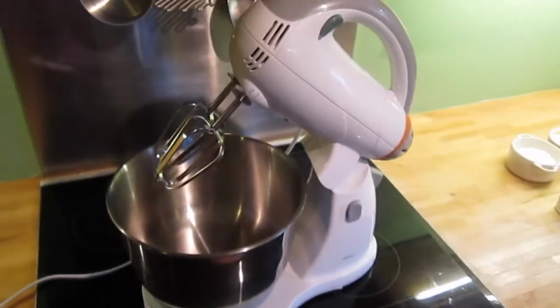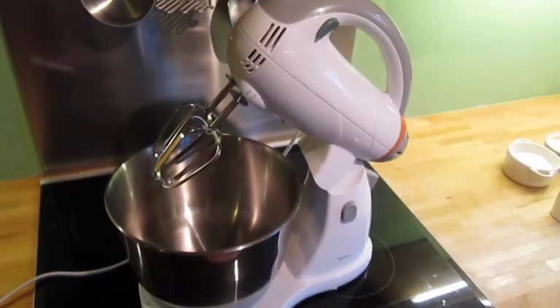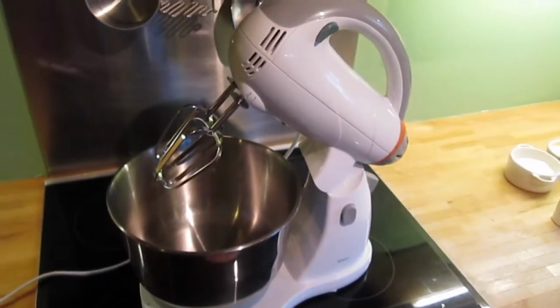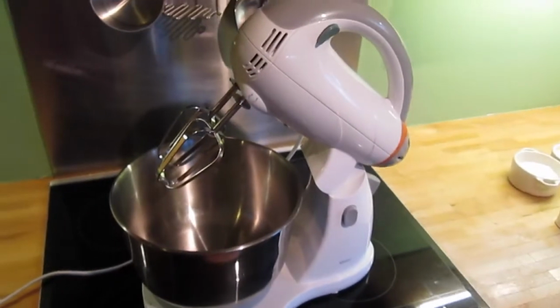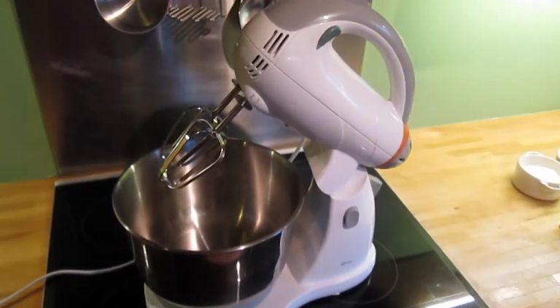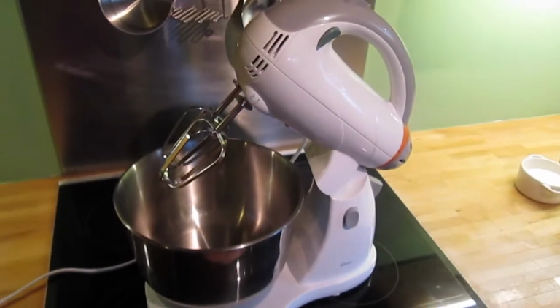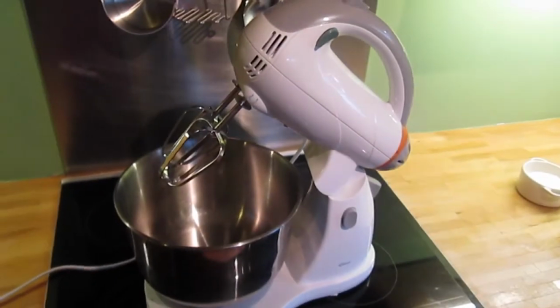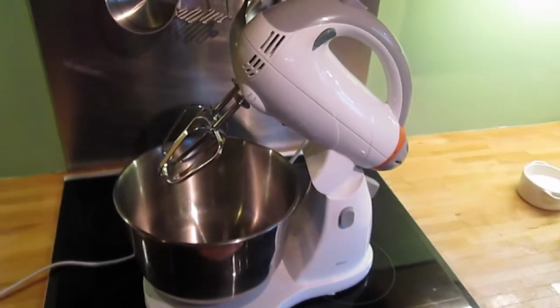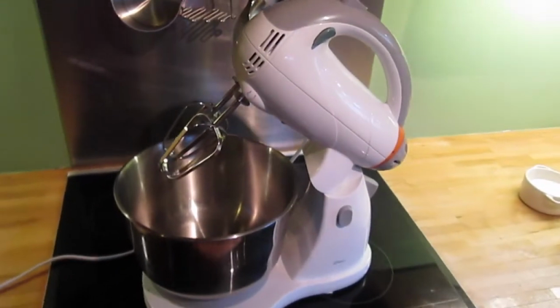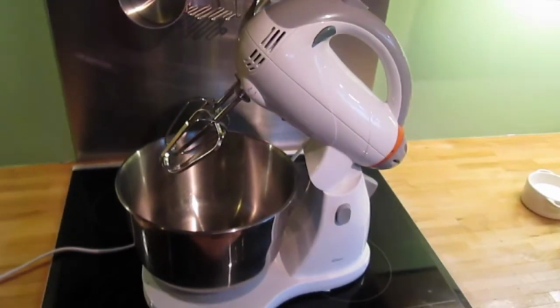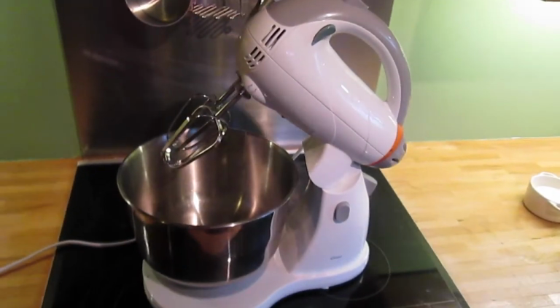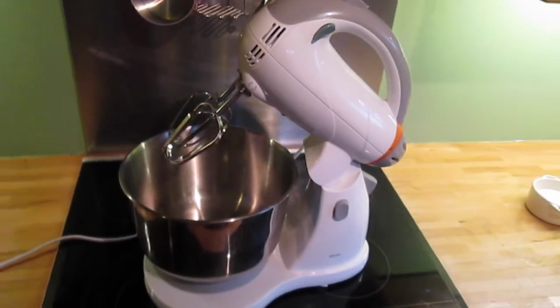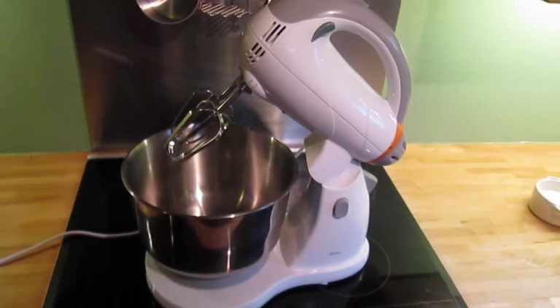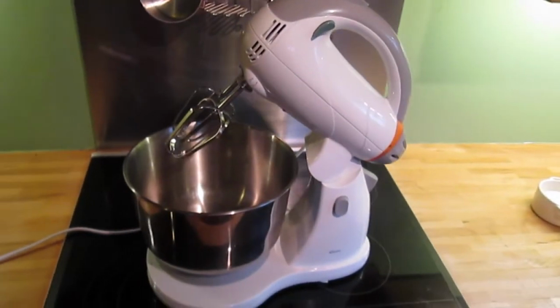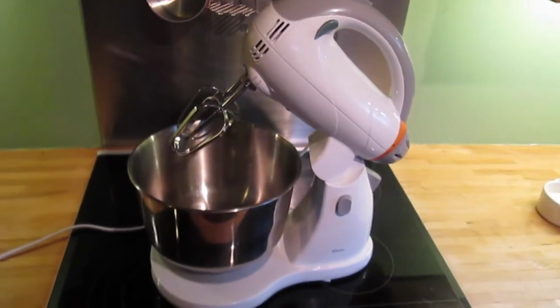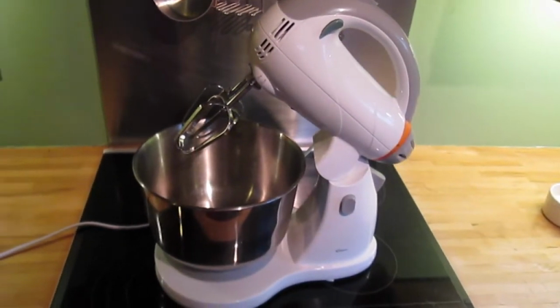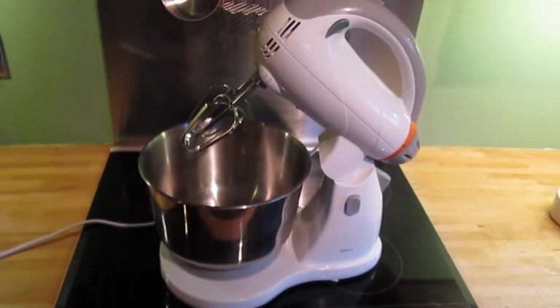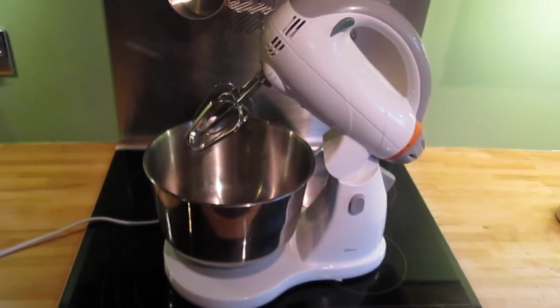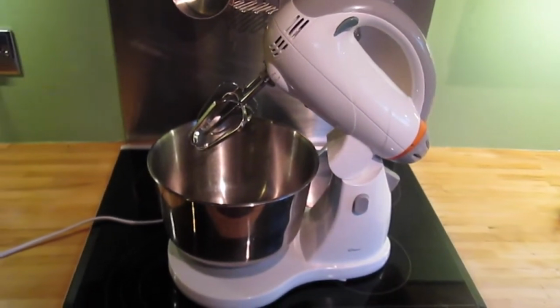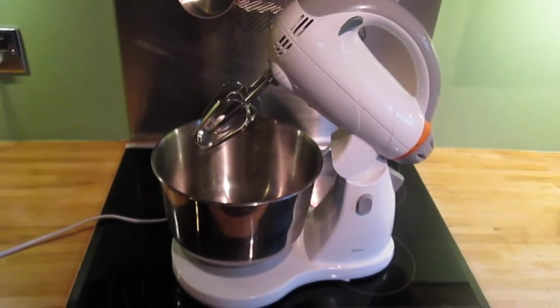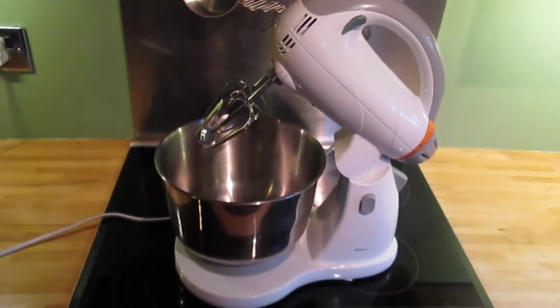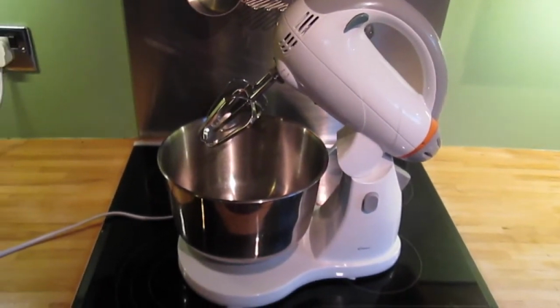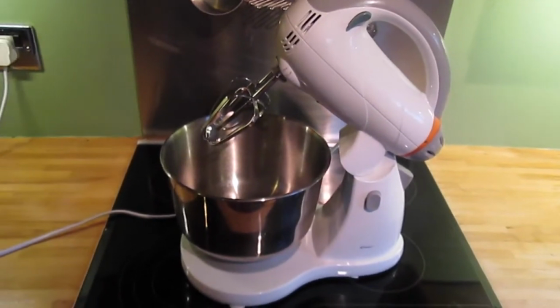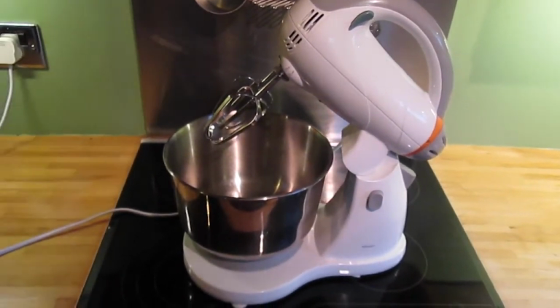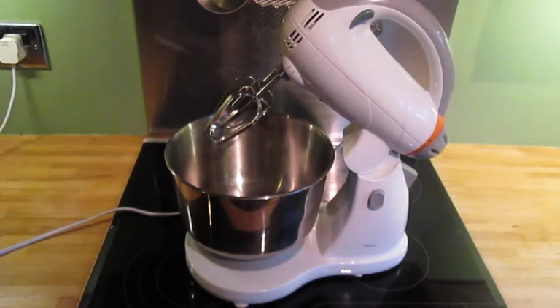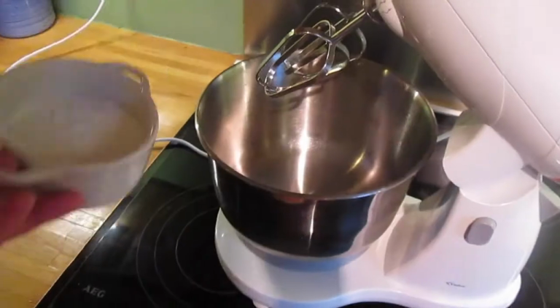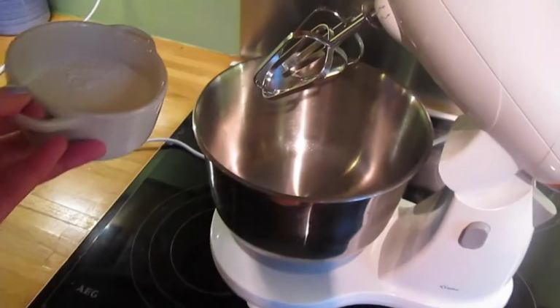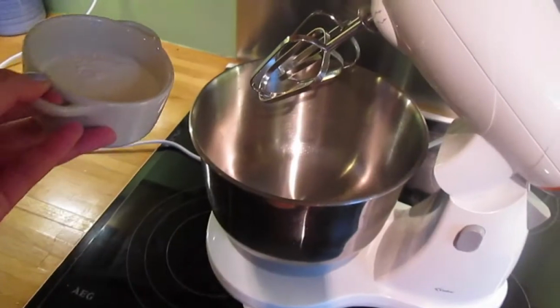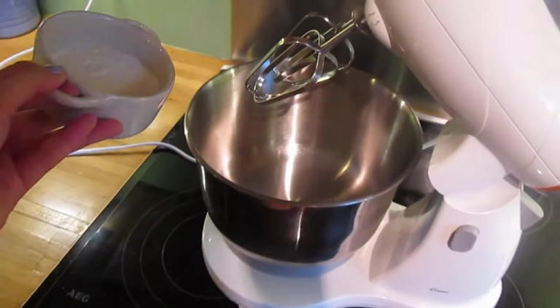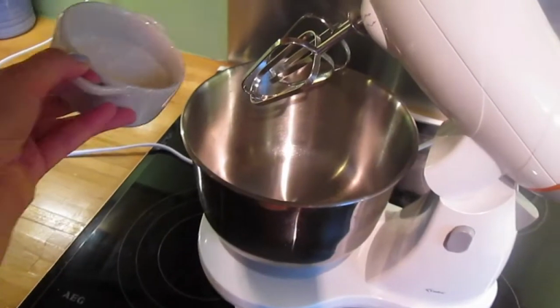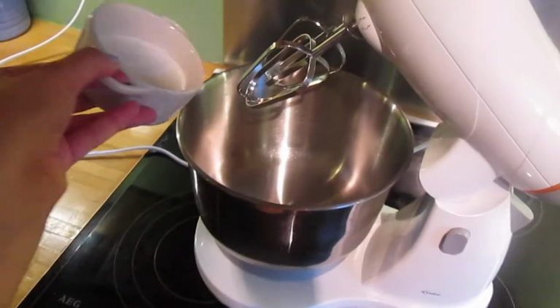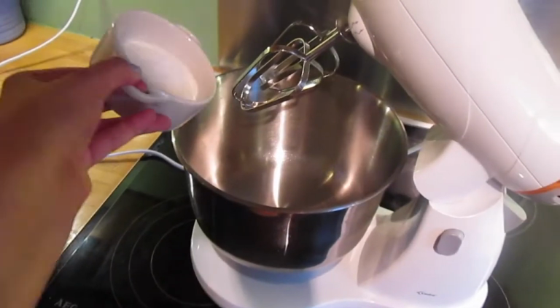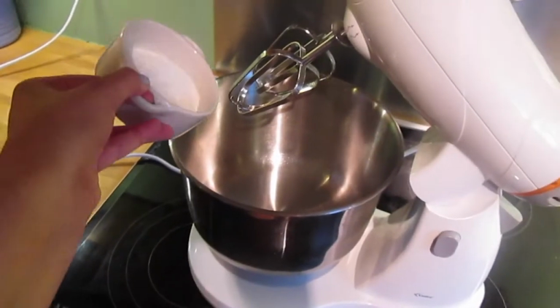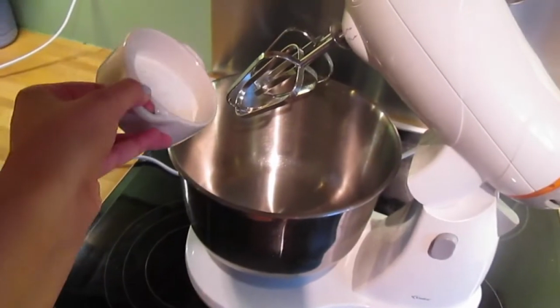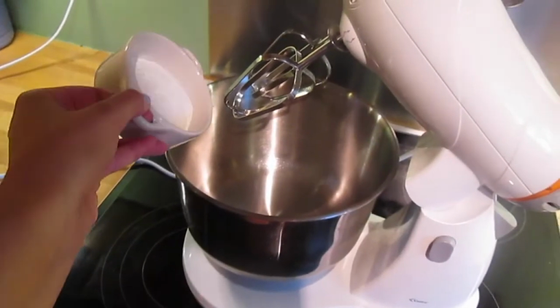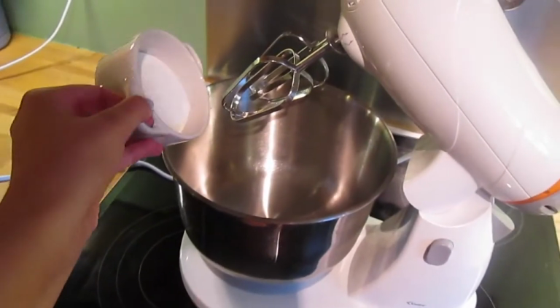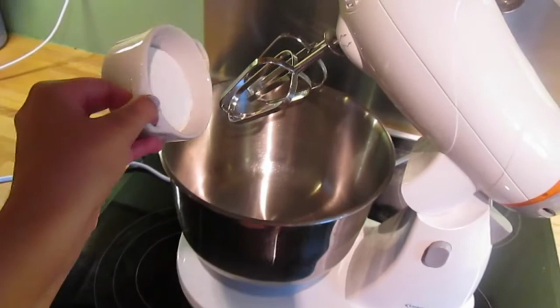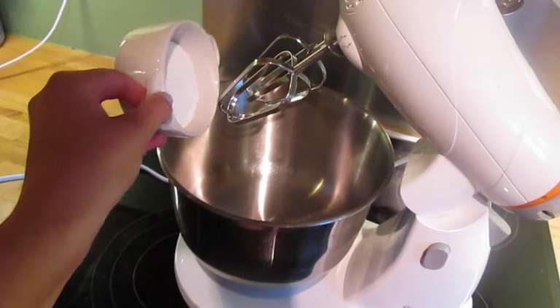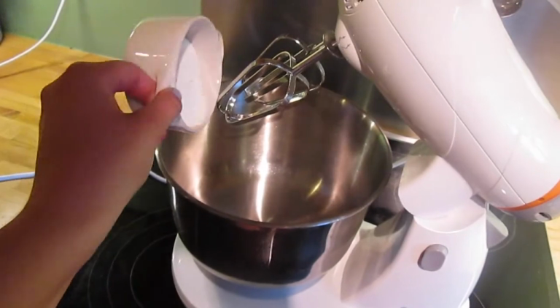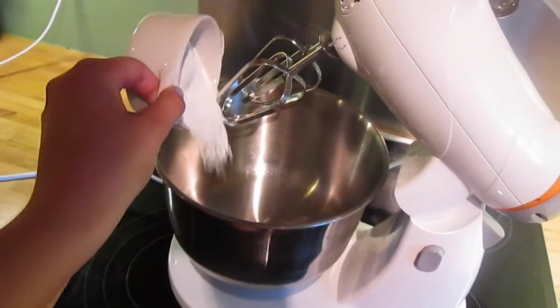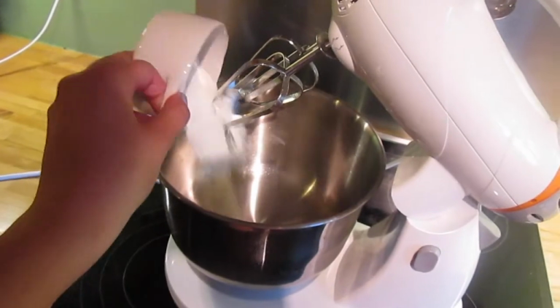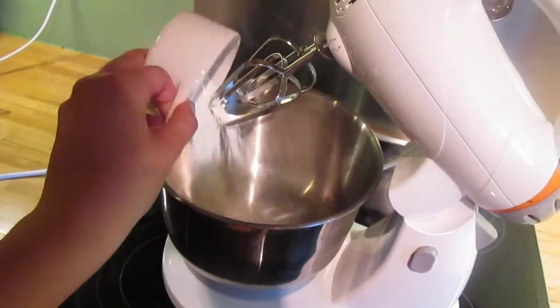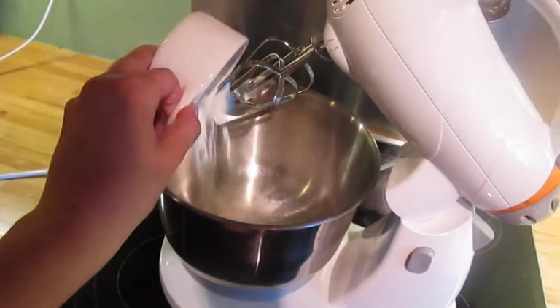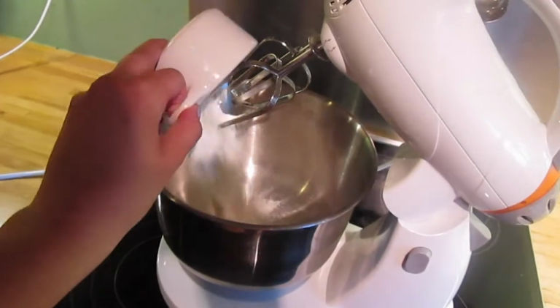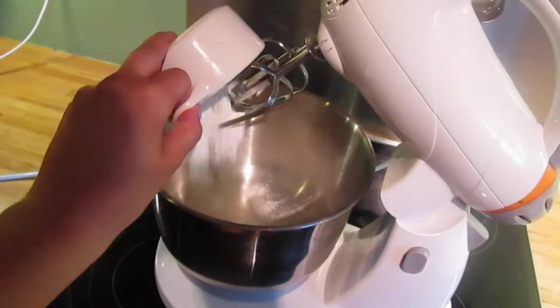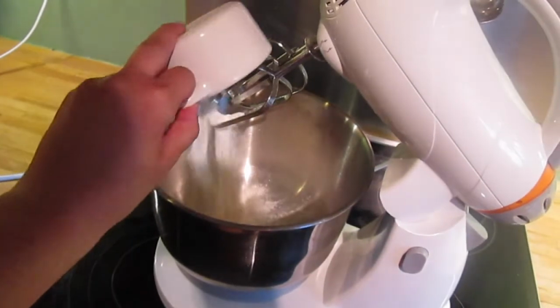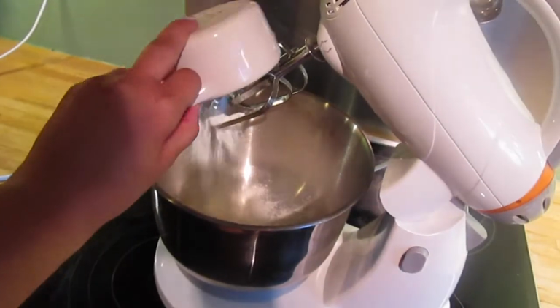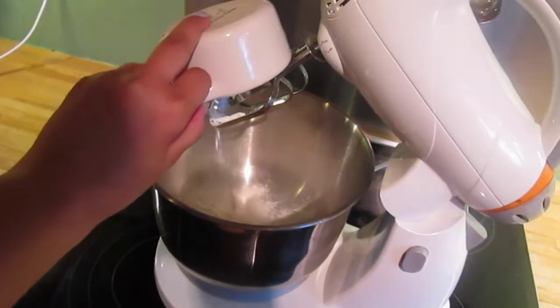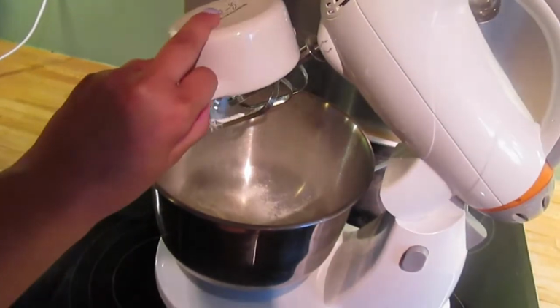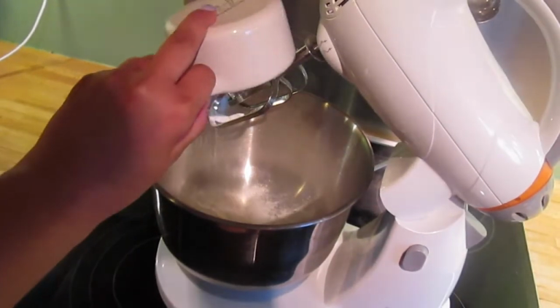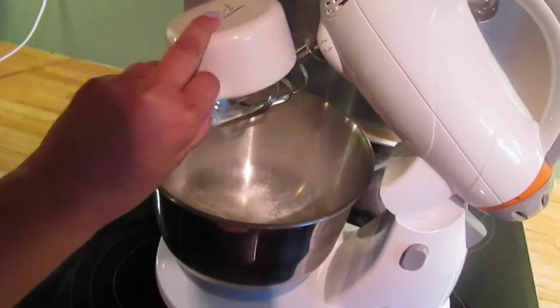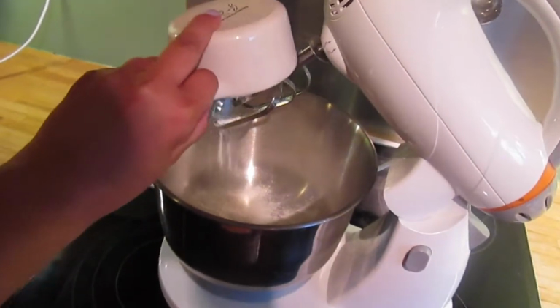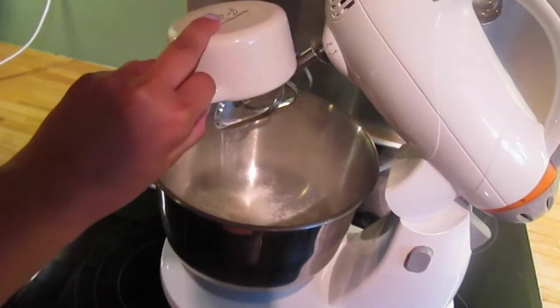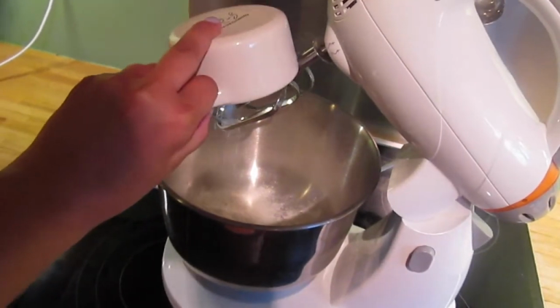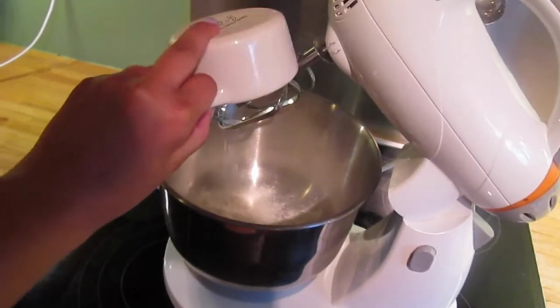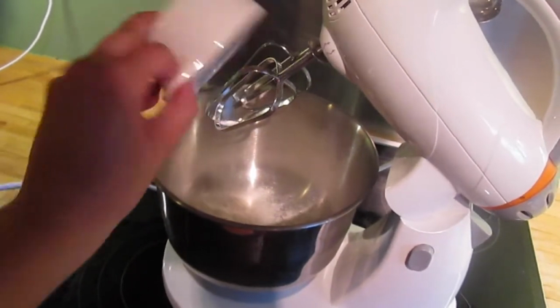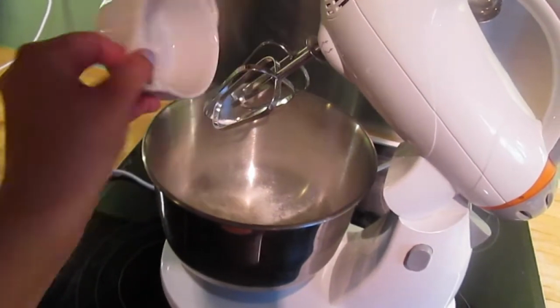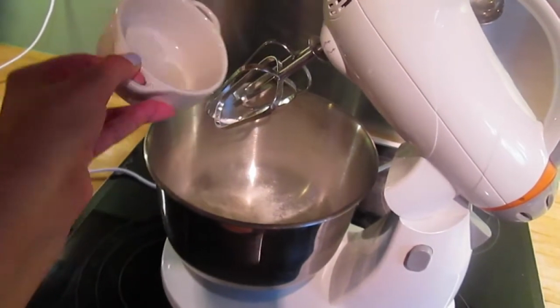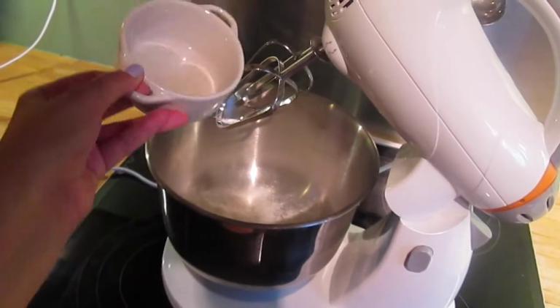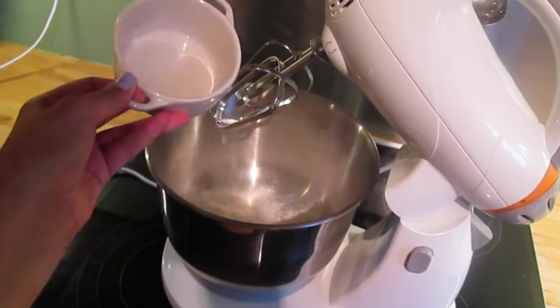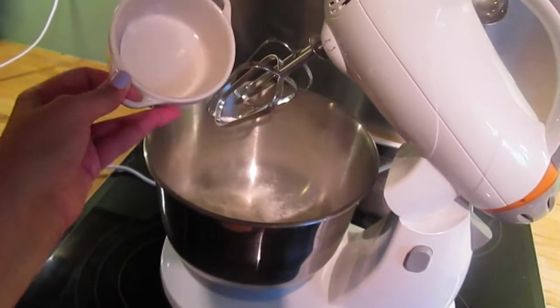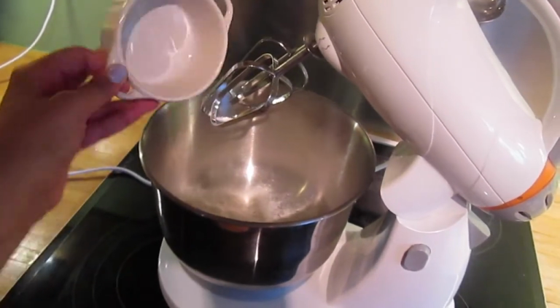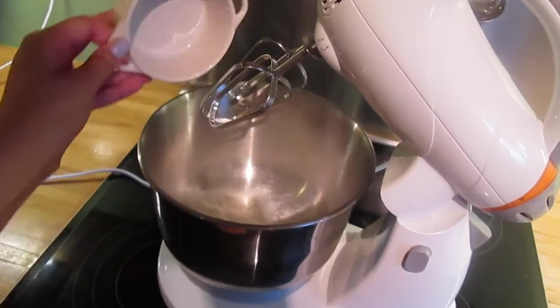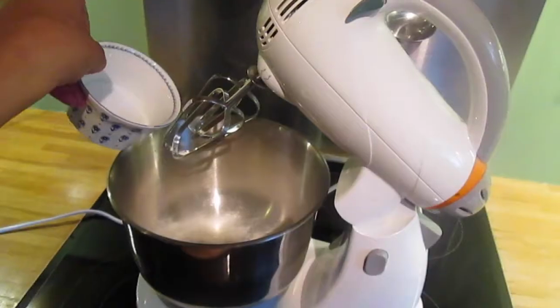I really recommend using one of these electric whisks because it's a lot of hard work on your arms if you don't have one. This was a really cheap one — I think it was from Aldi.